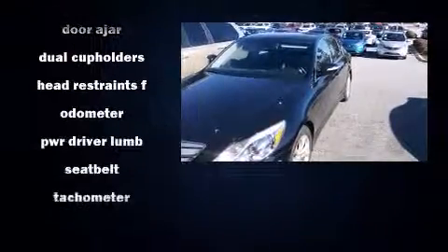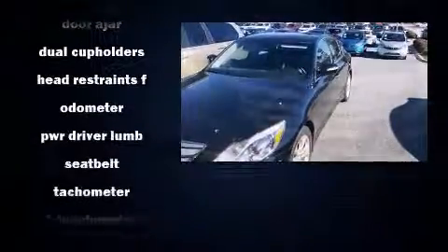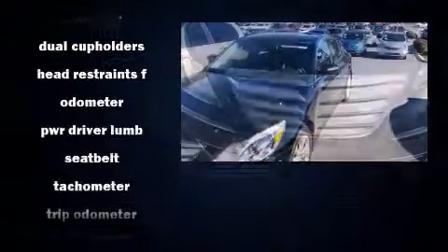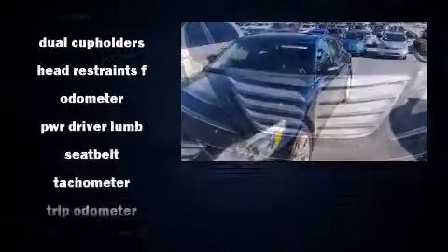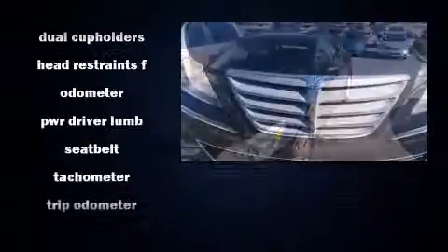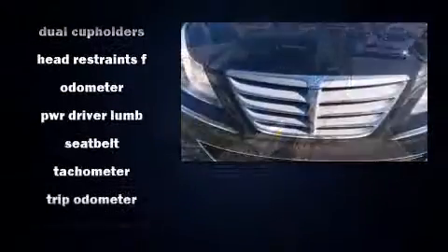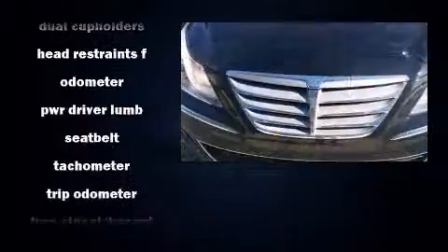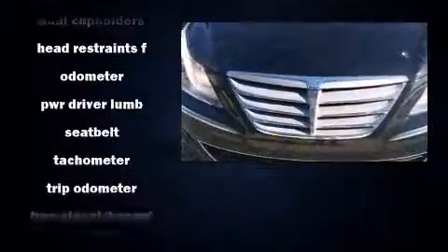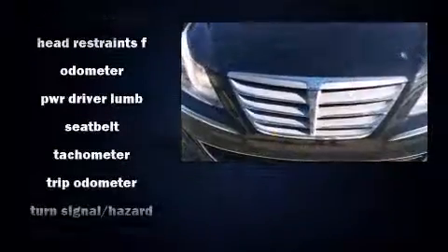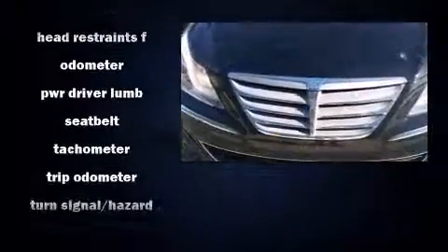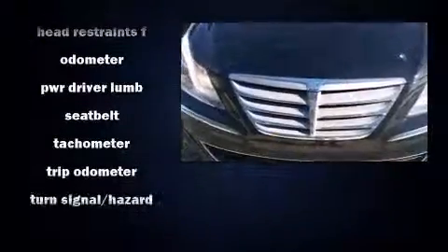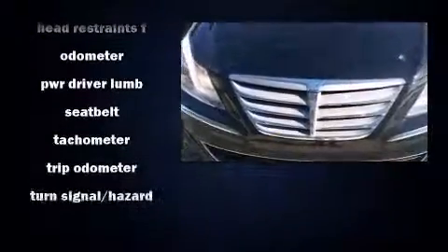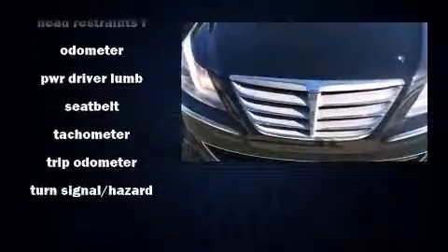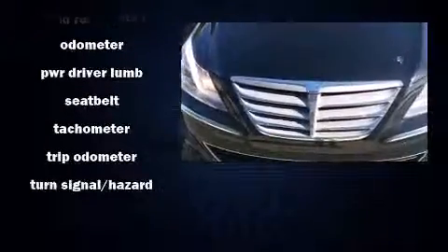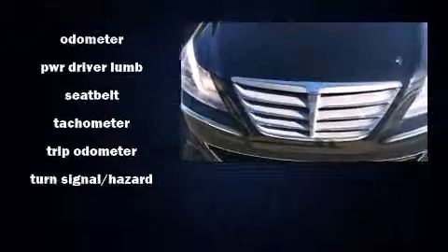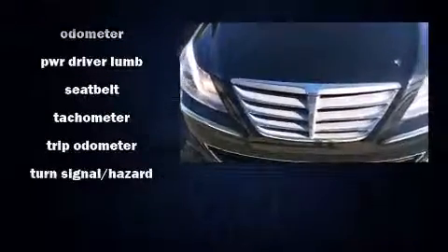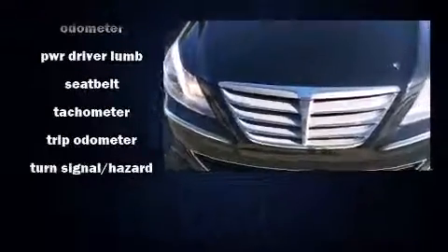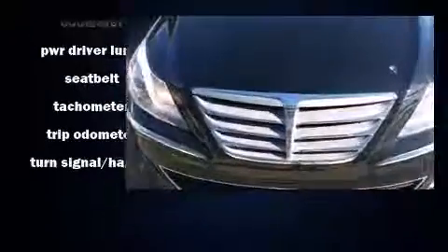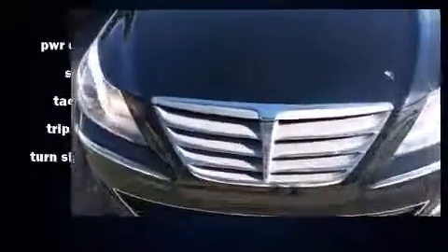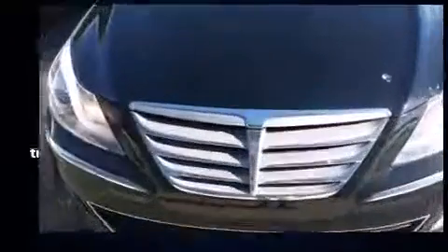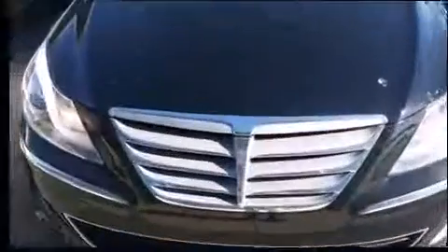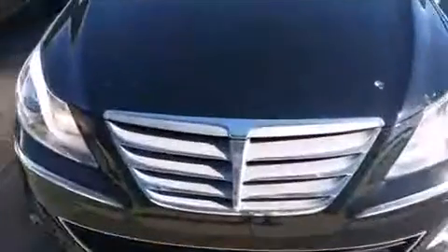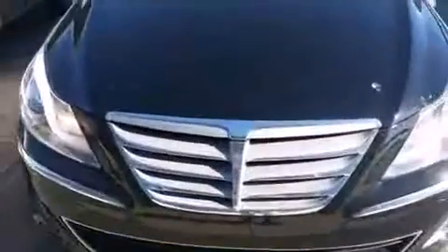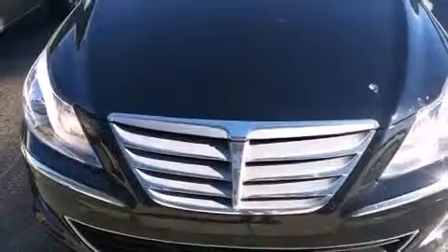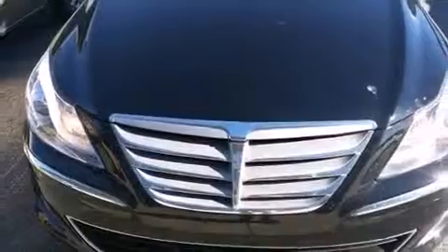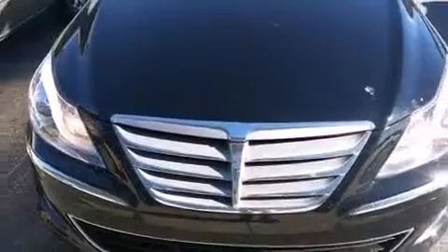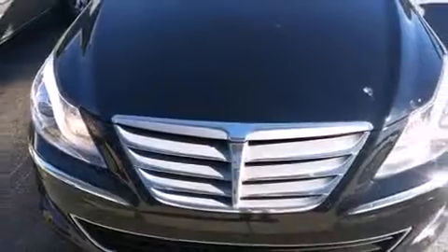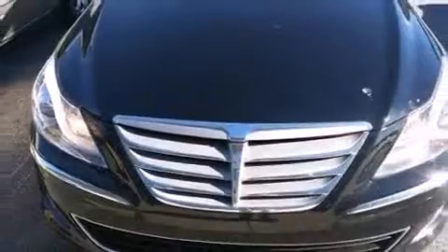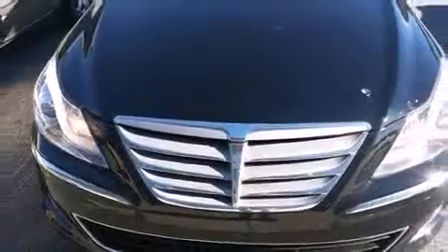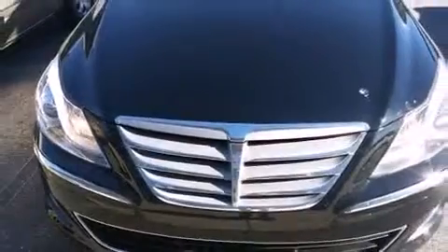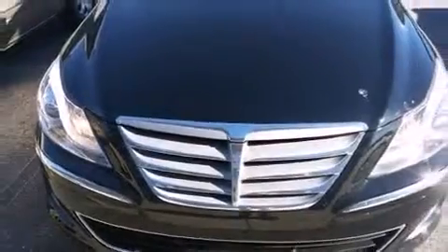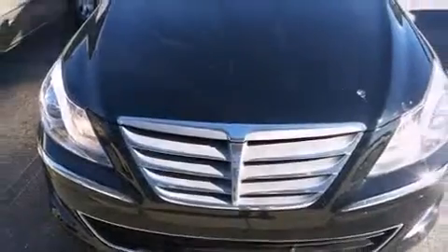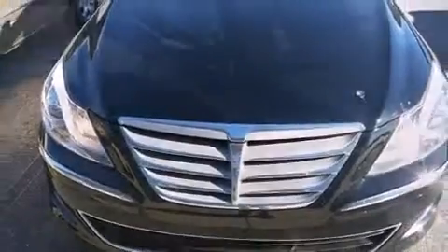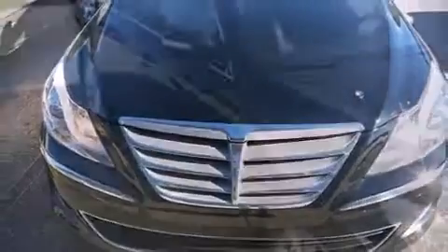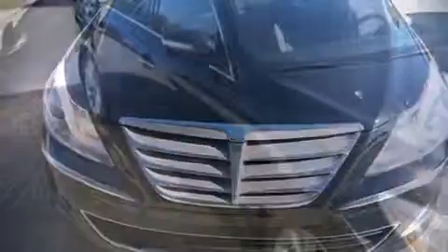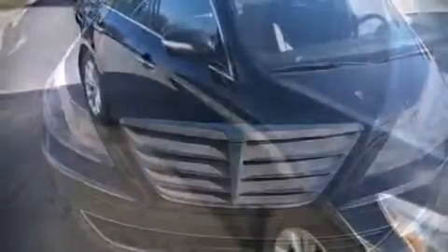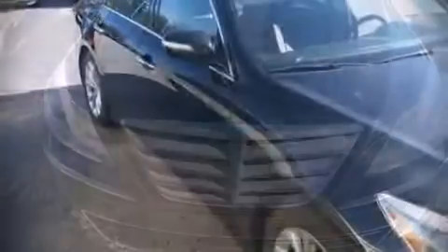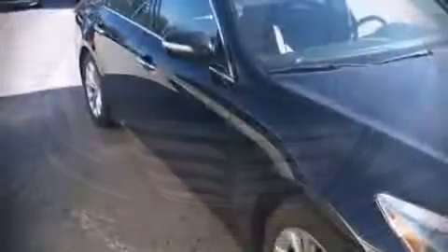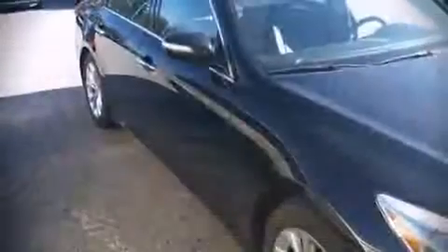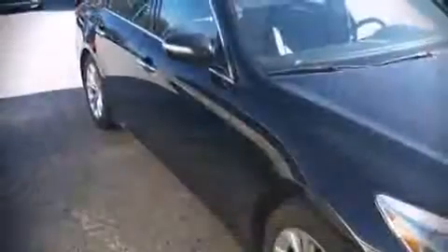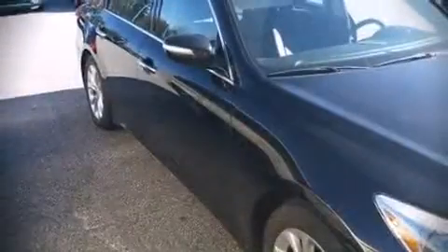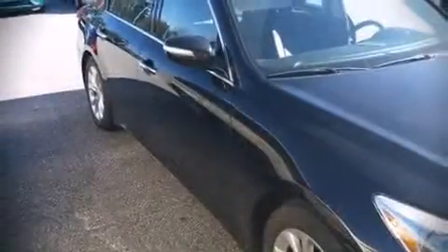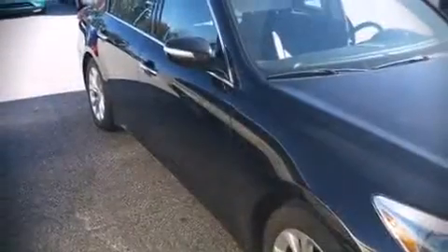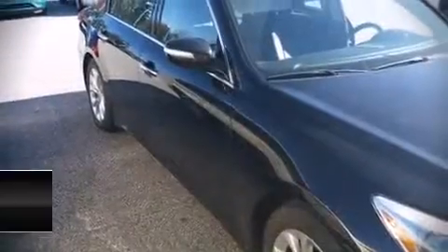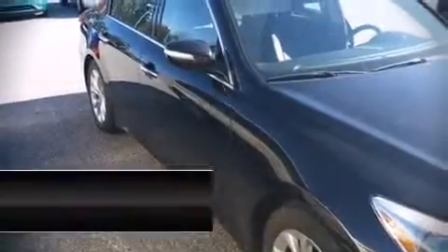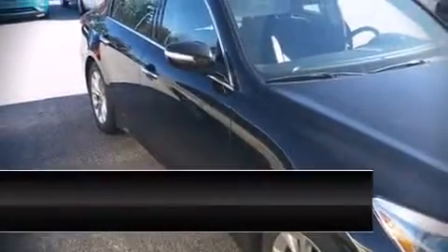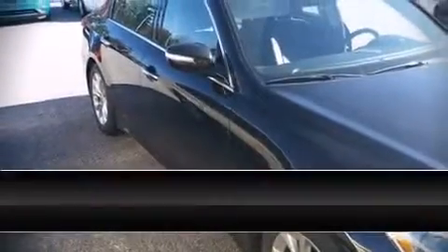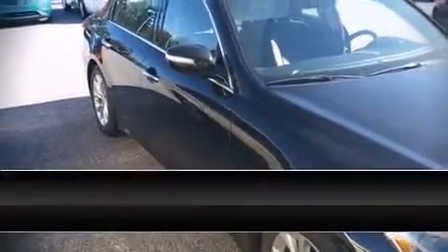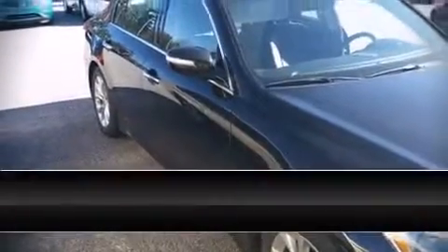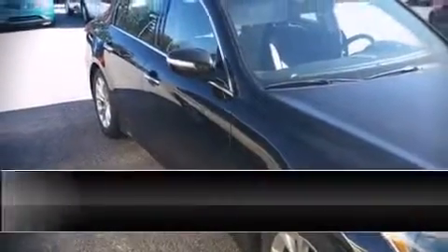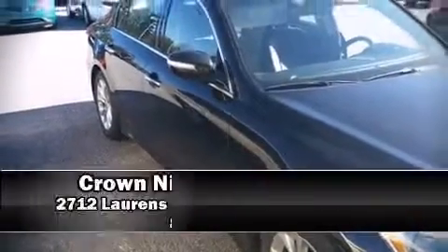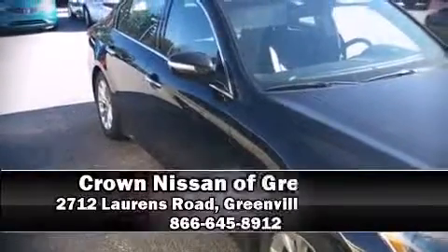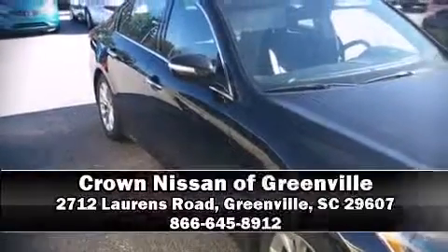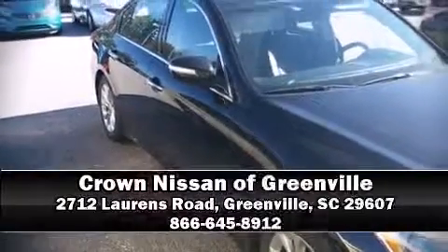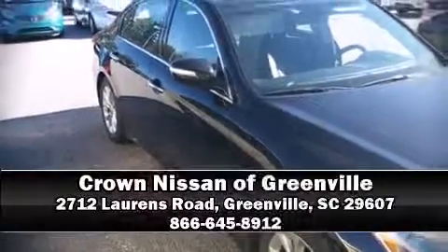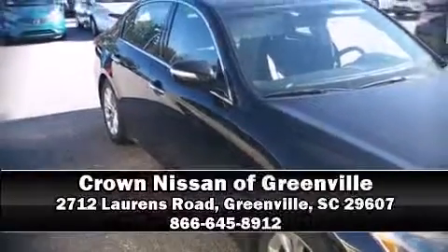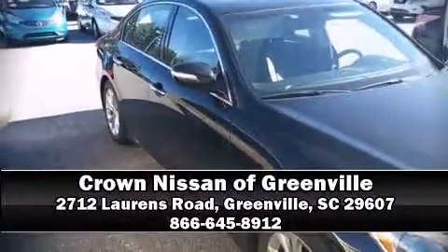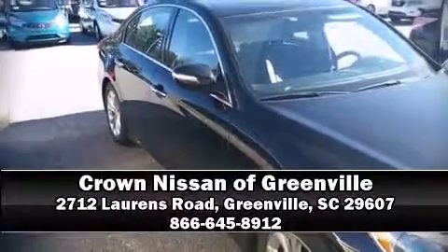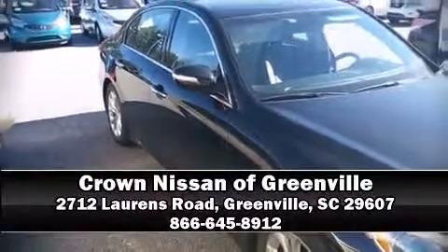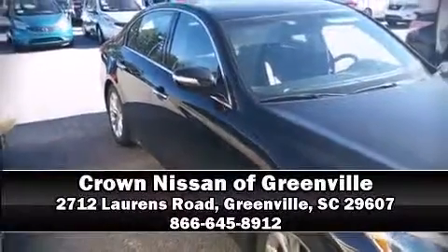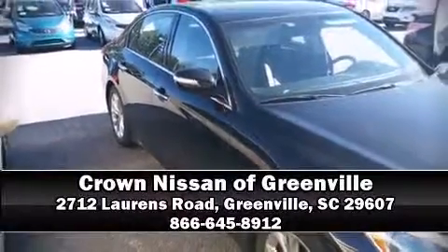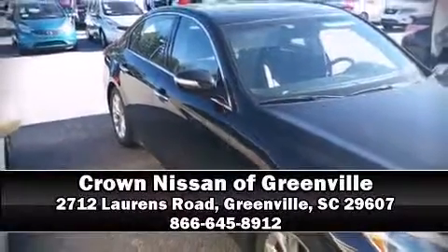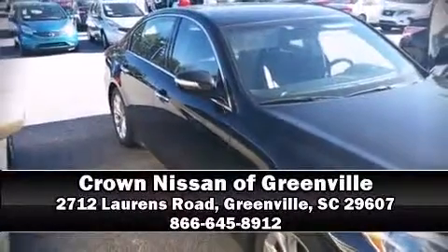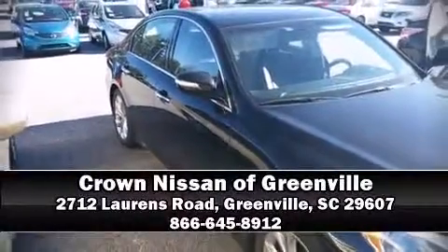solid grip atop the road surface no matter how challenging the driving conditions. Please don't hesitate to give us a call.